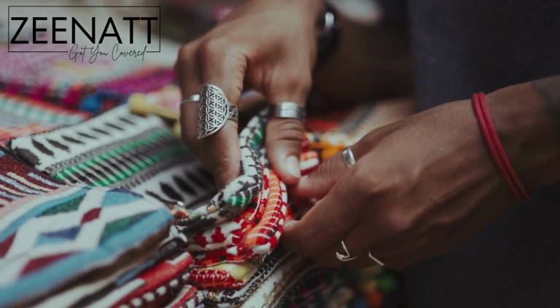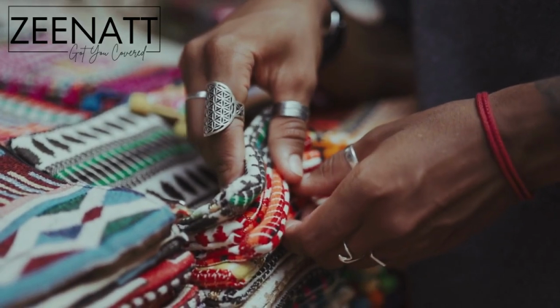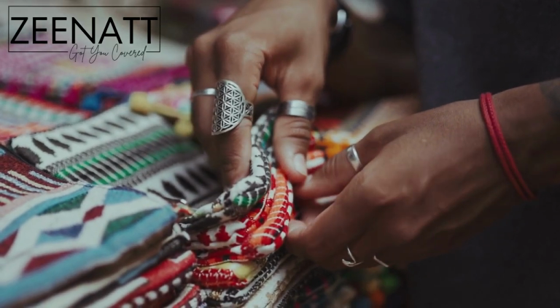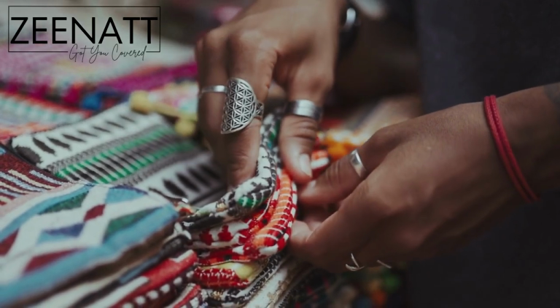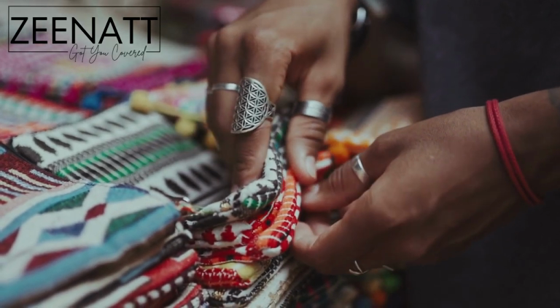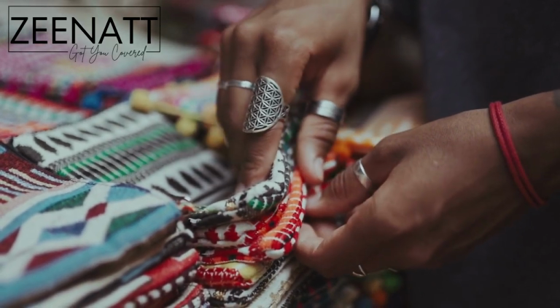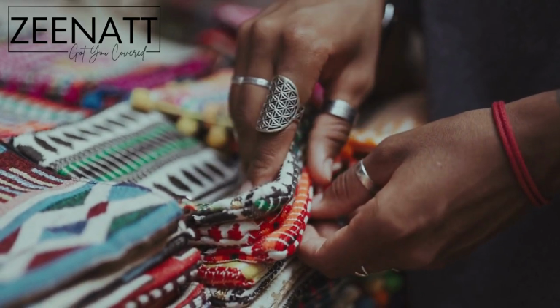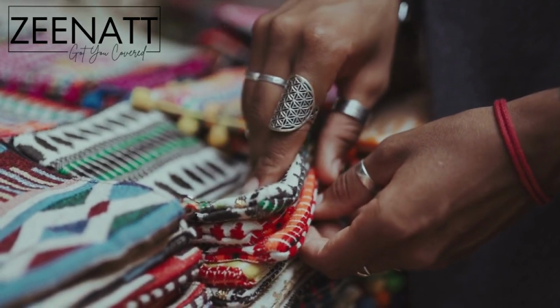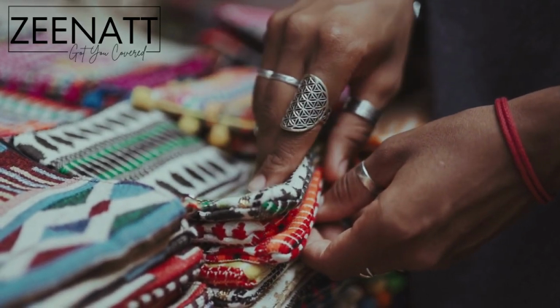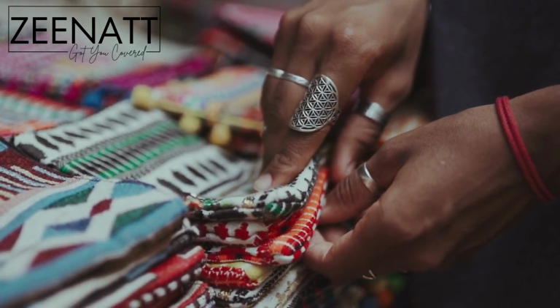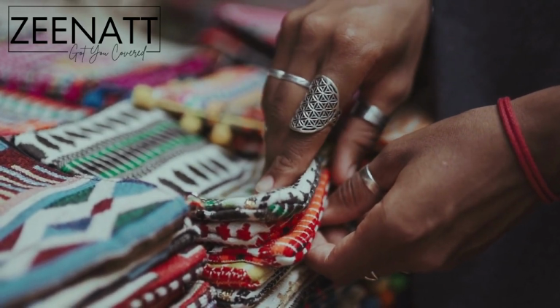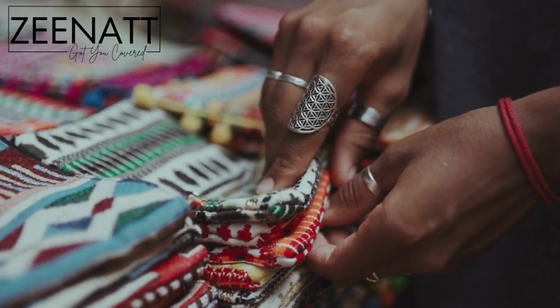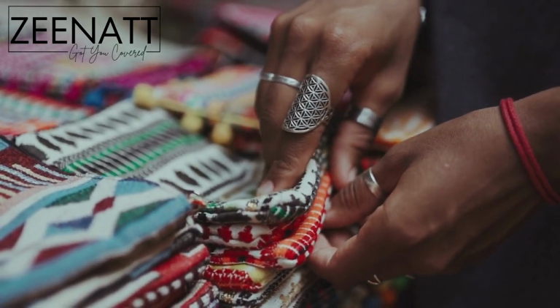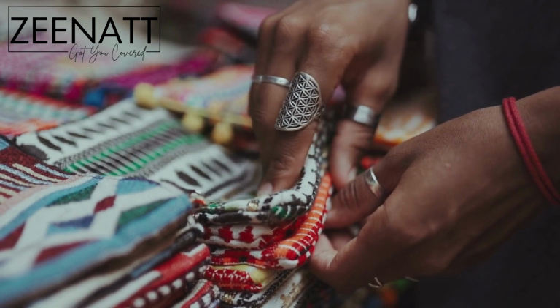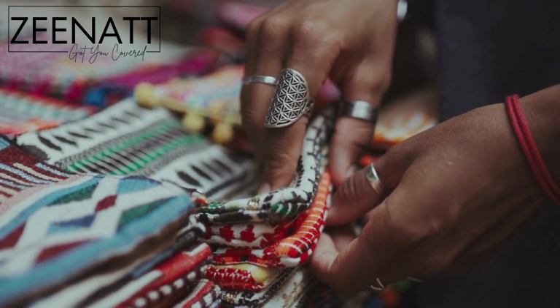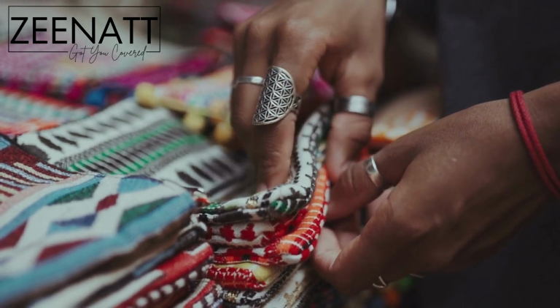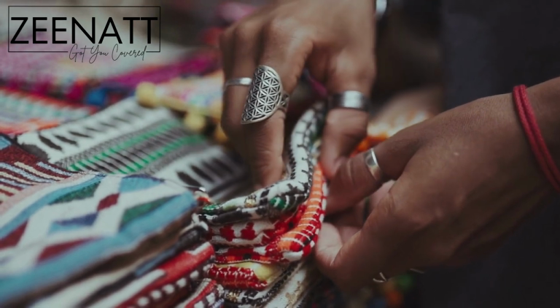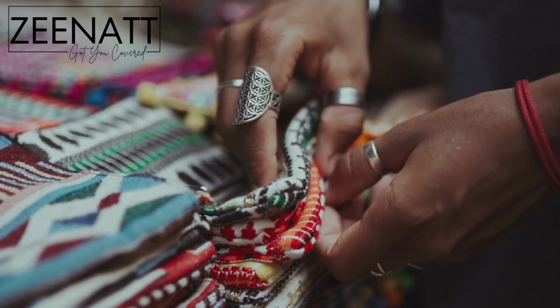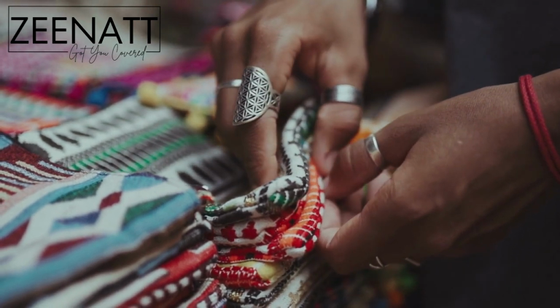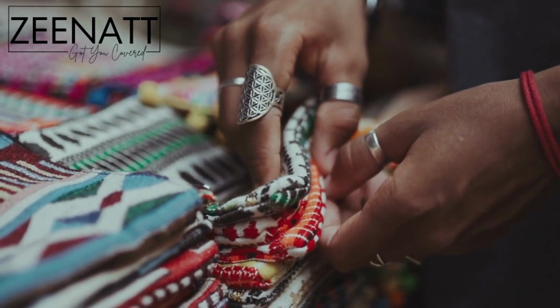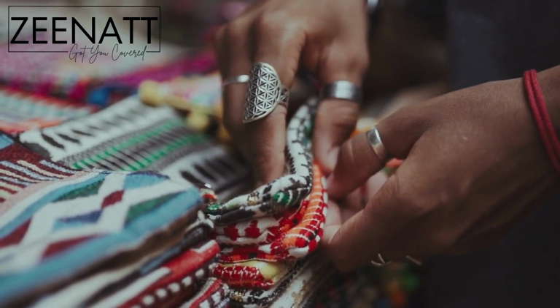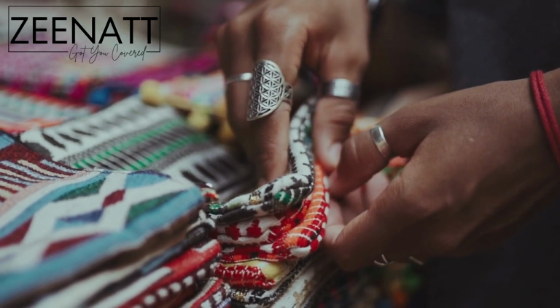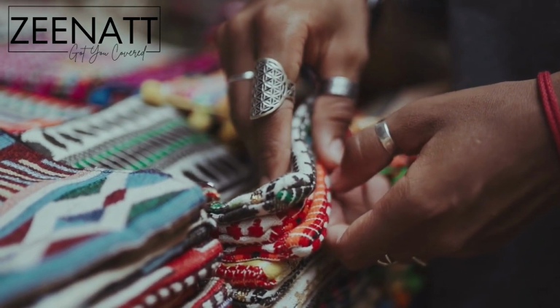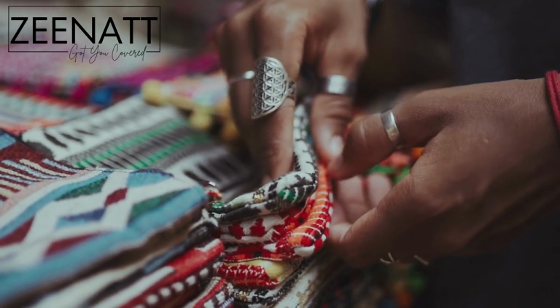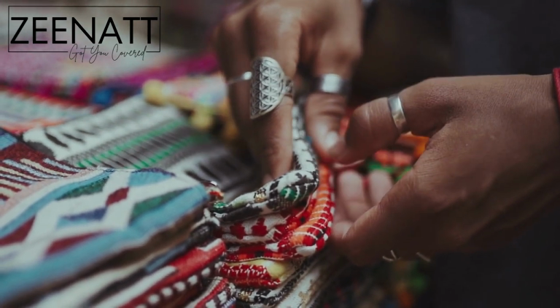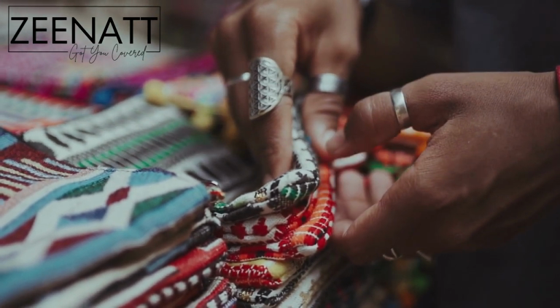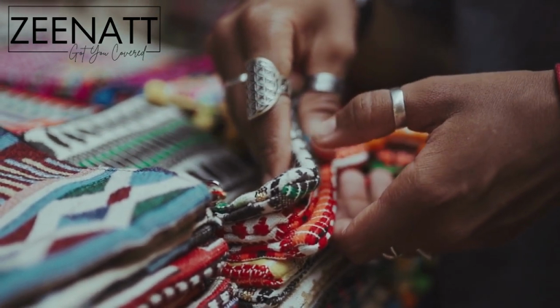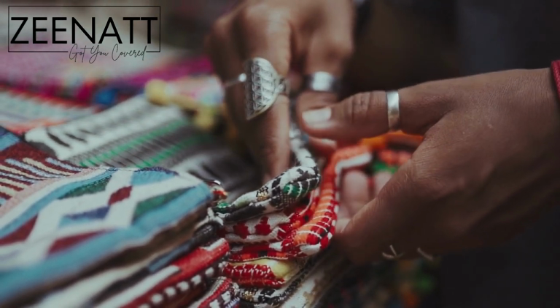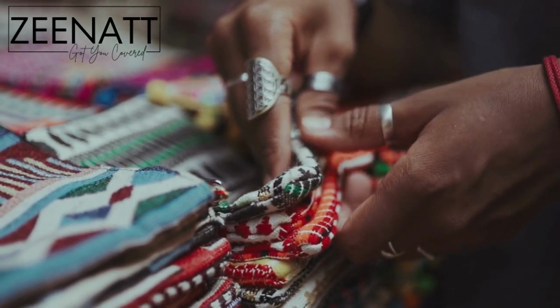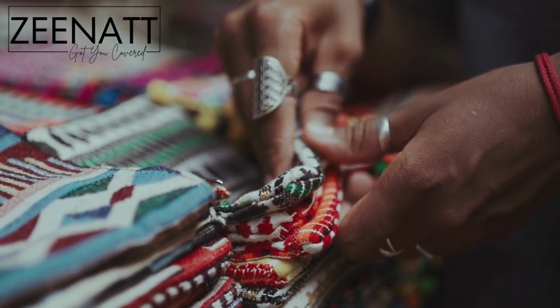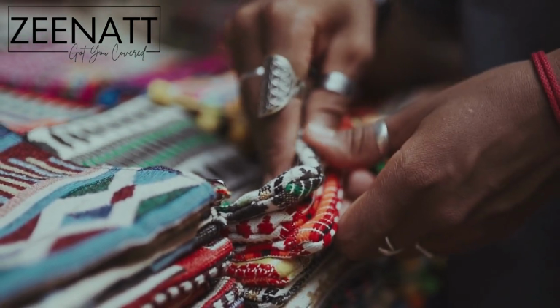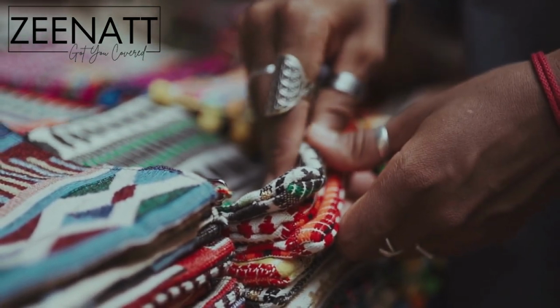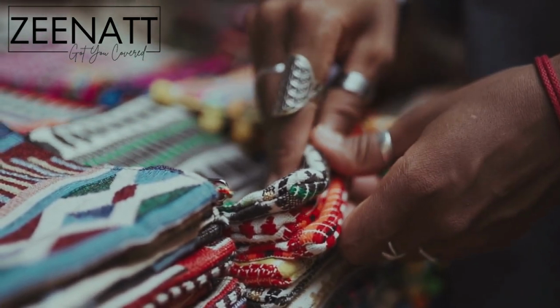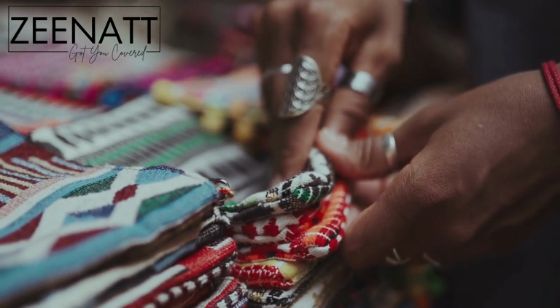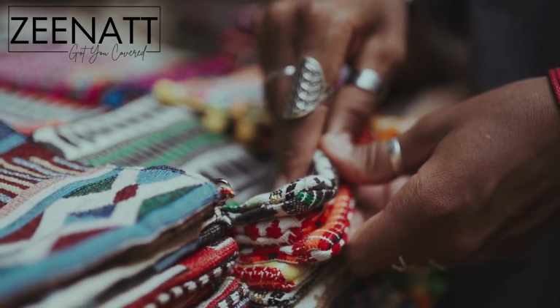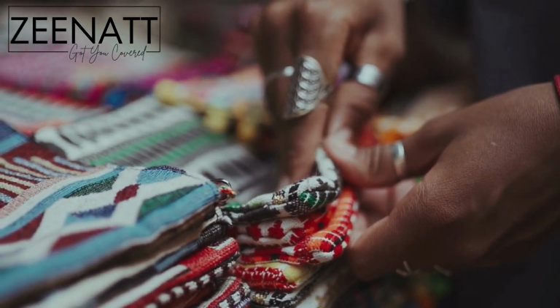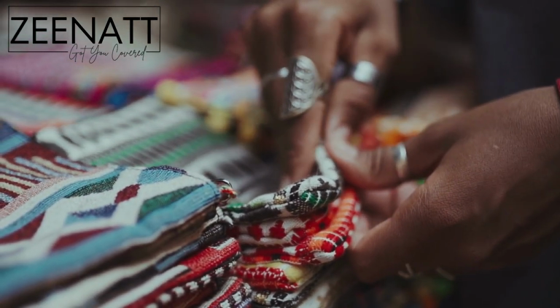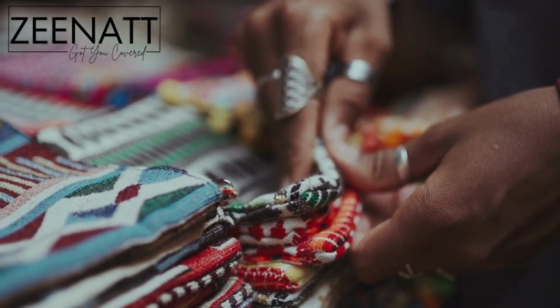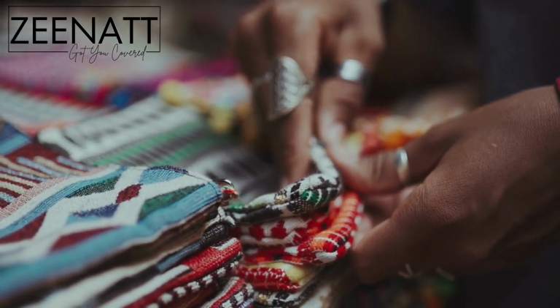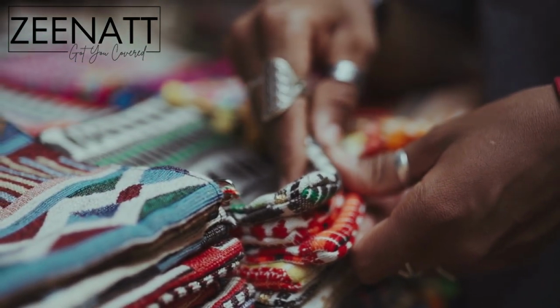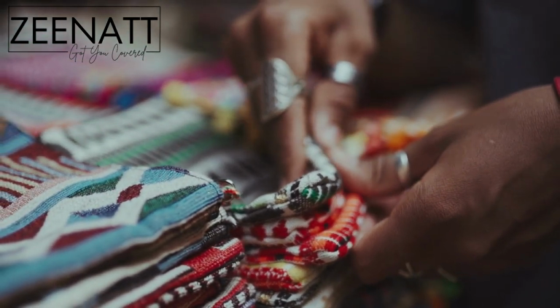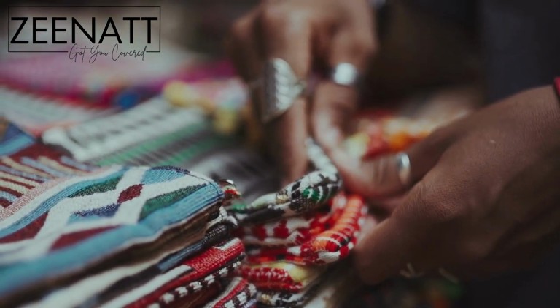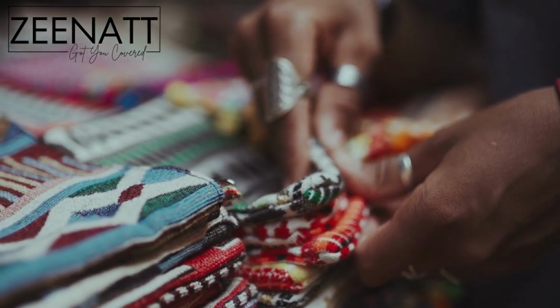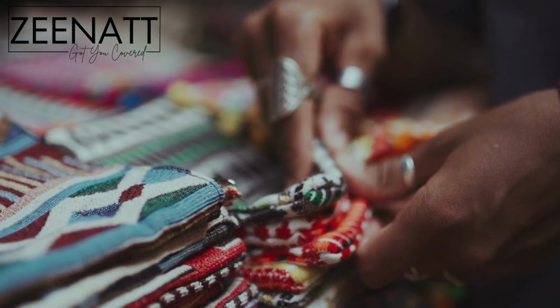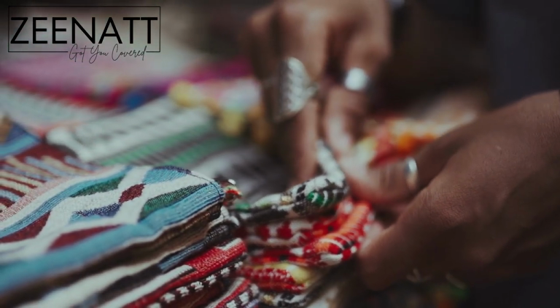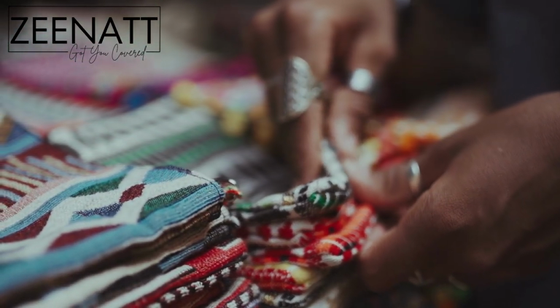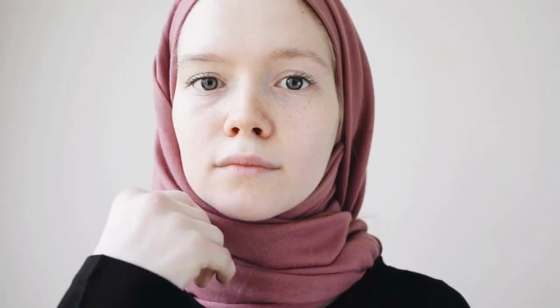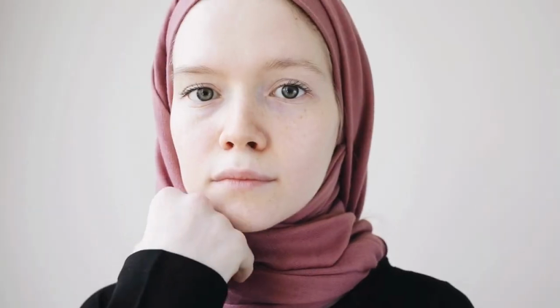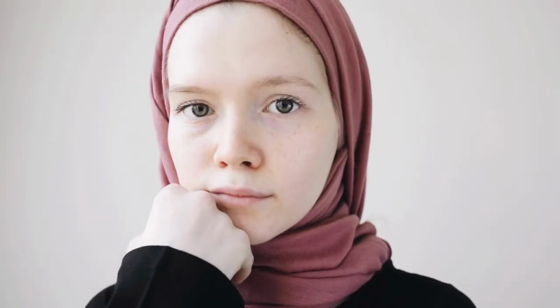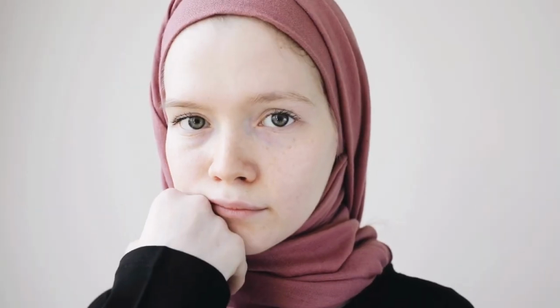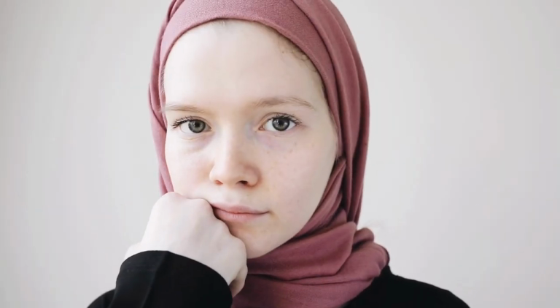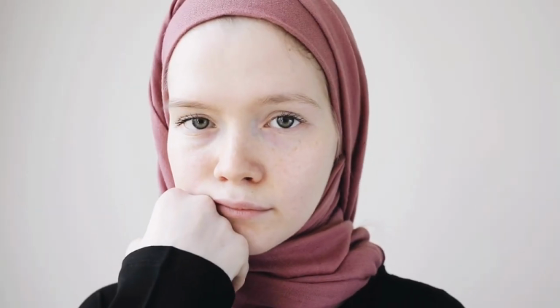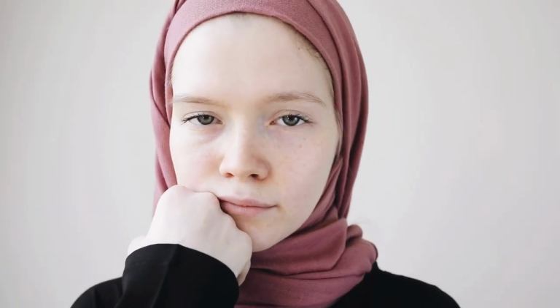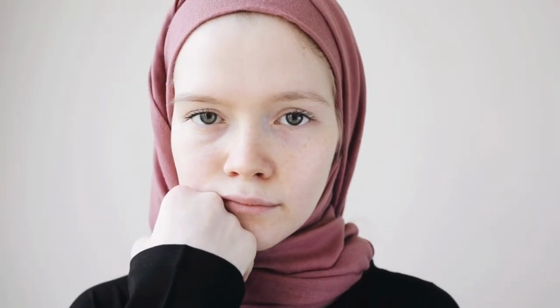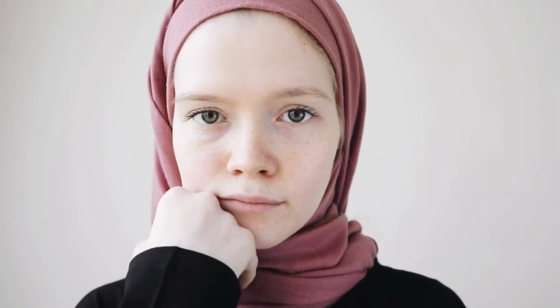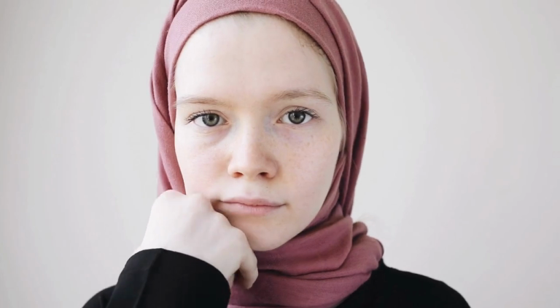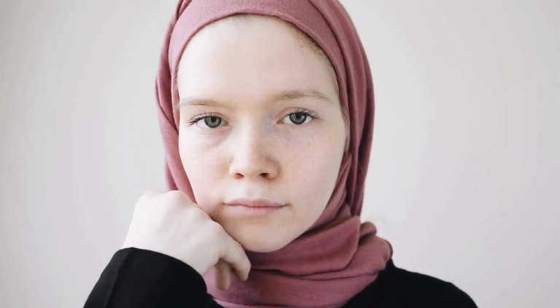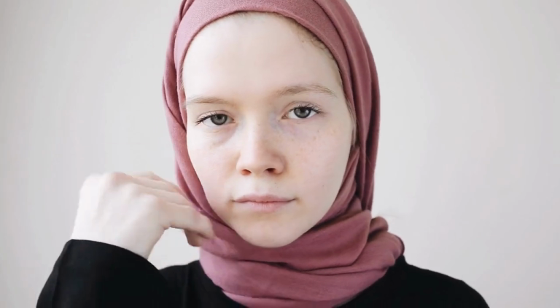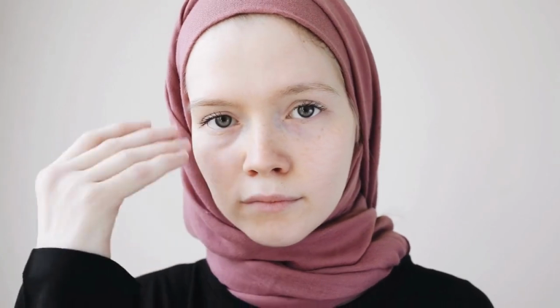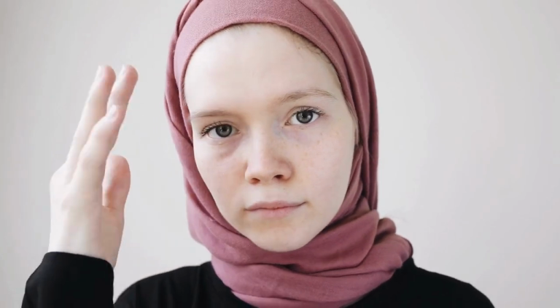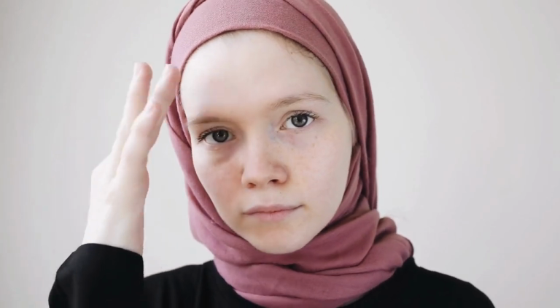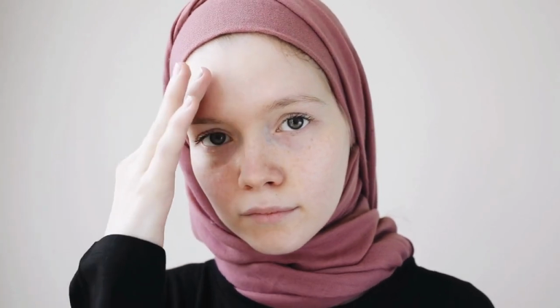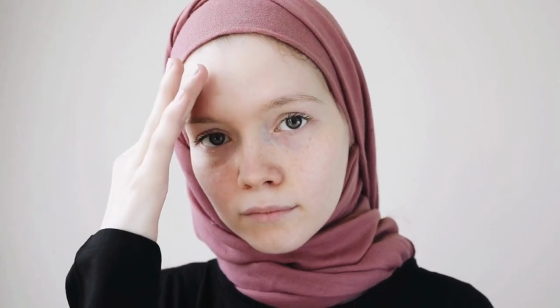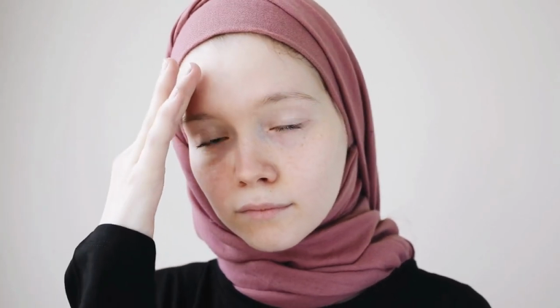We understand that every woman is unique, and that's why we take great care in designing hijabs that fit comfortably and flatter all face shapes.